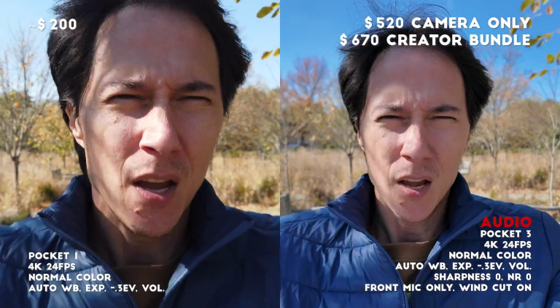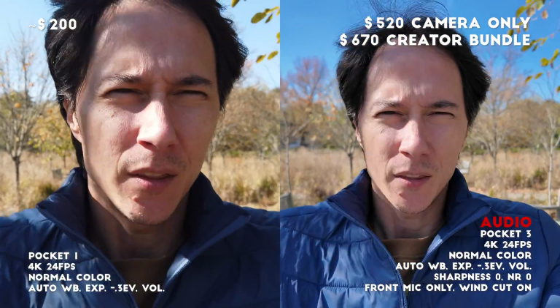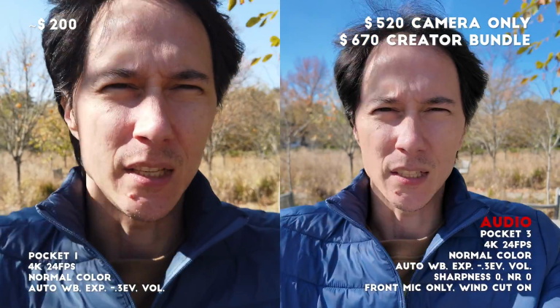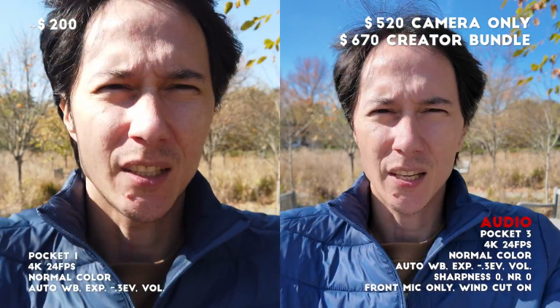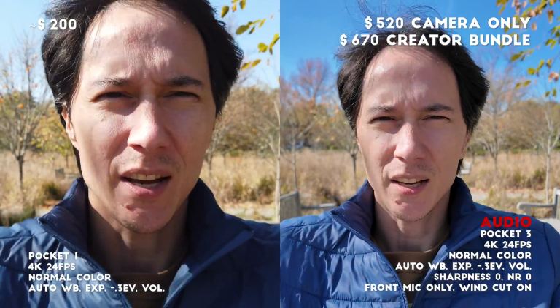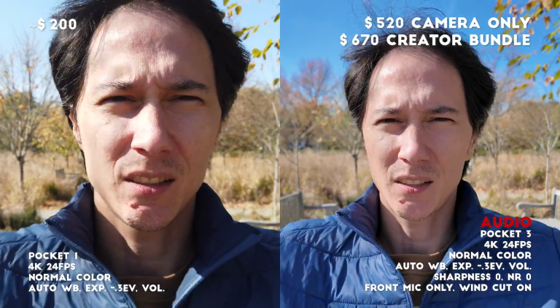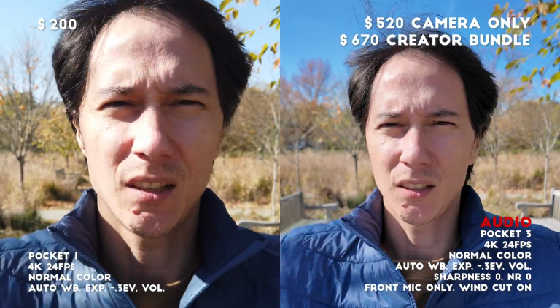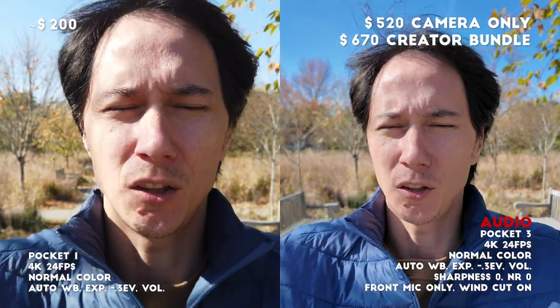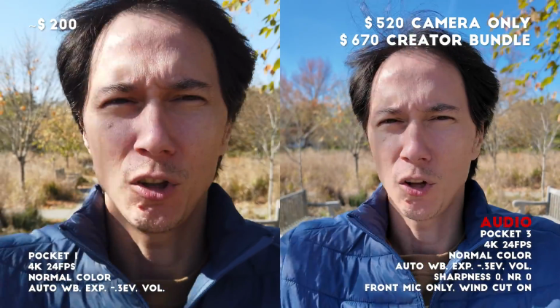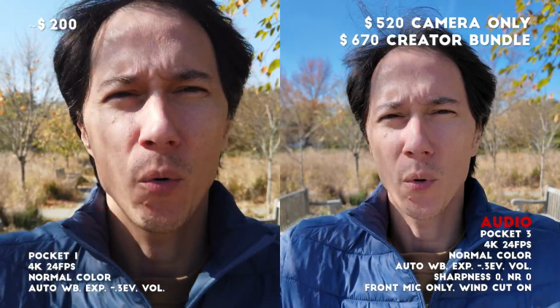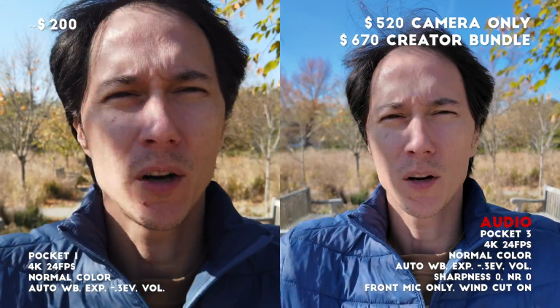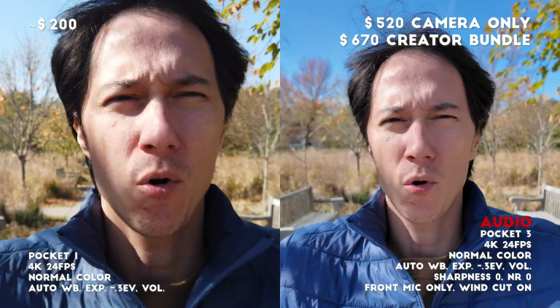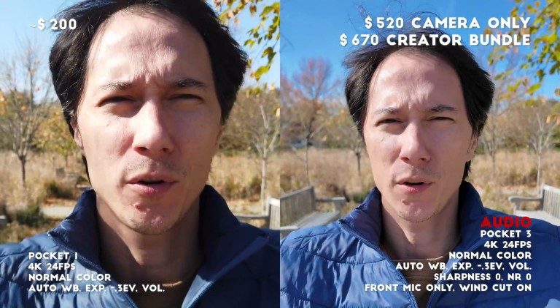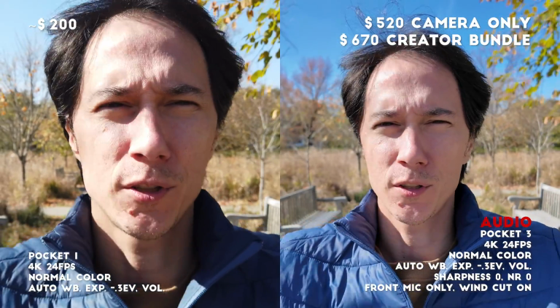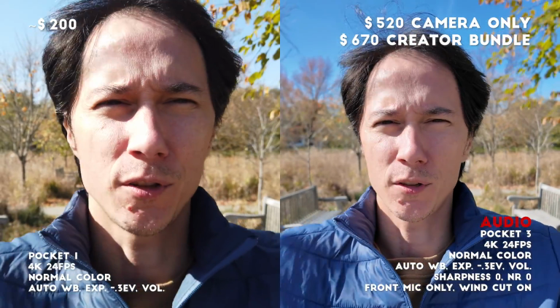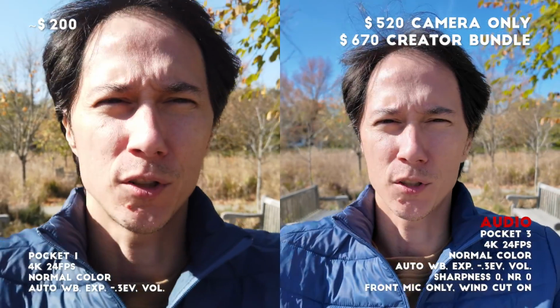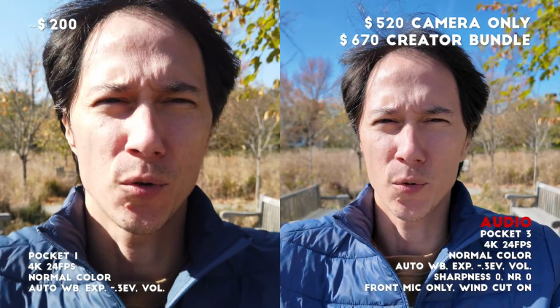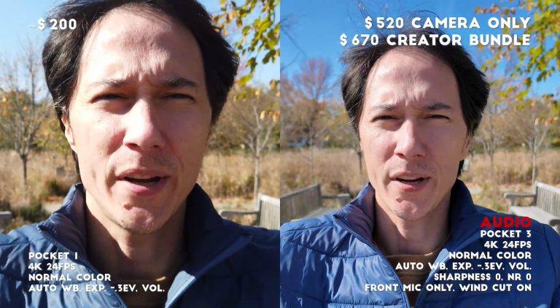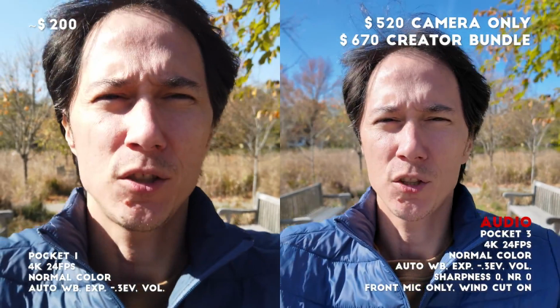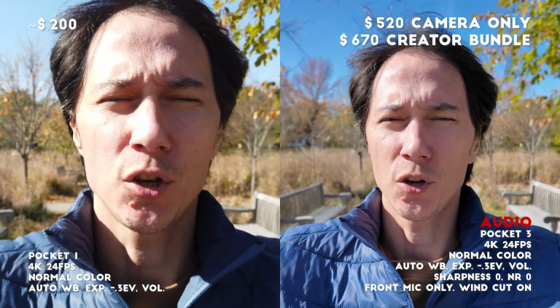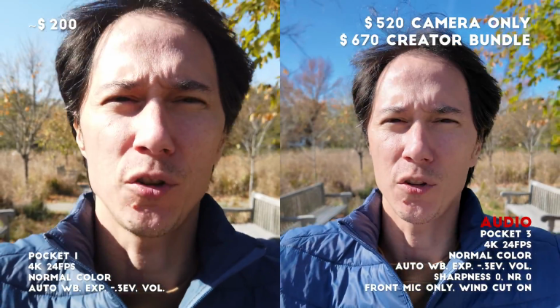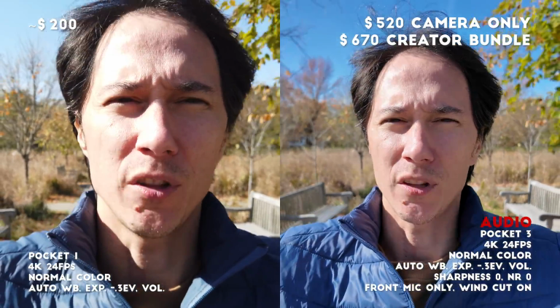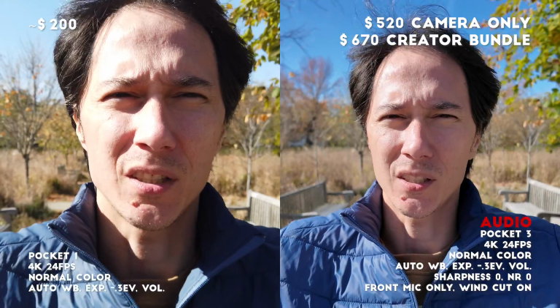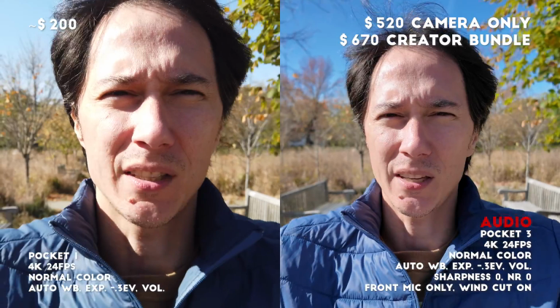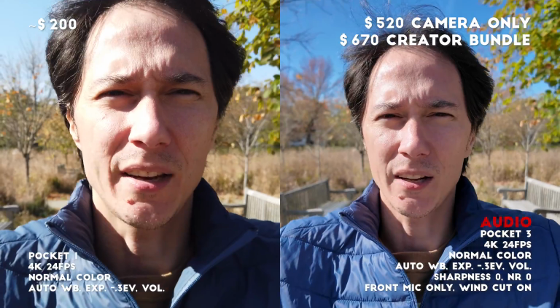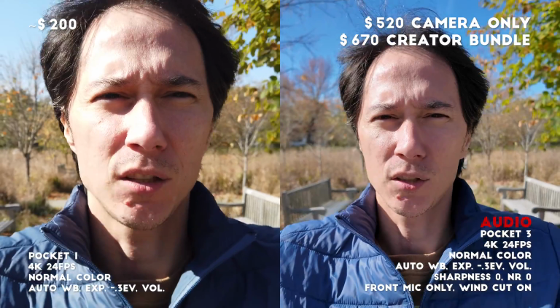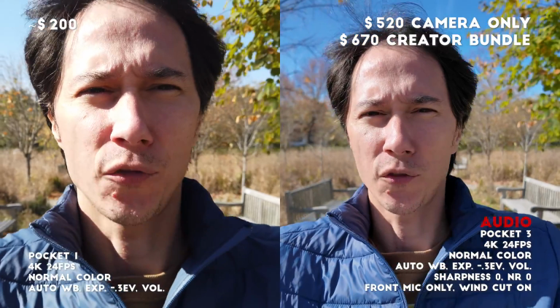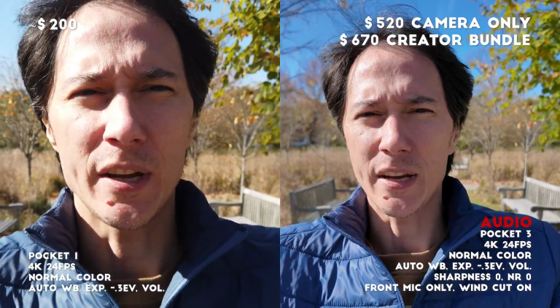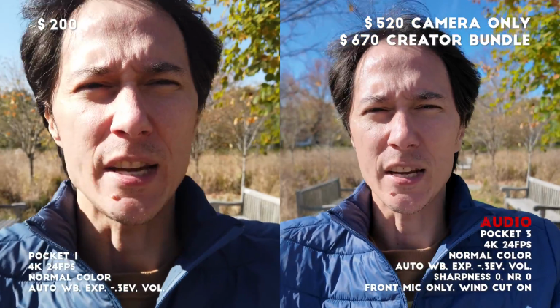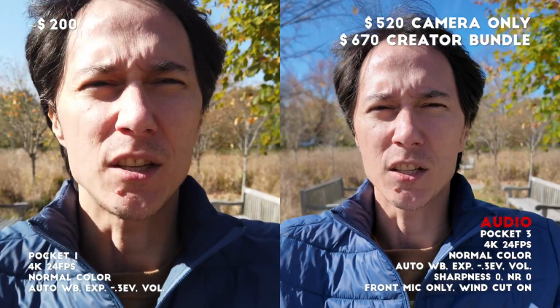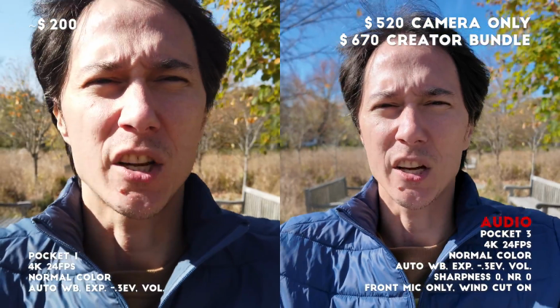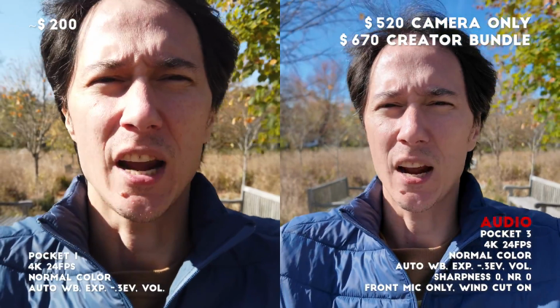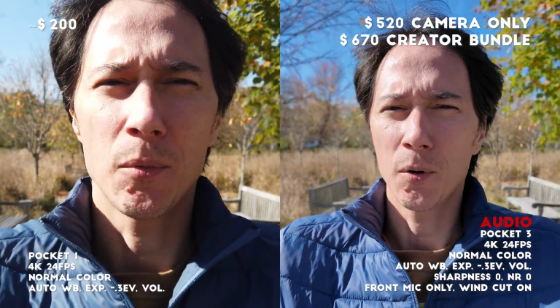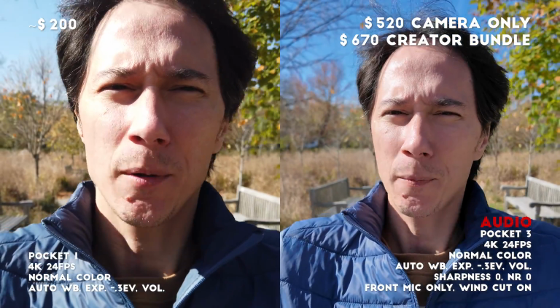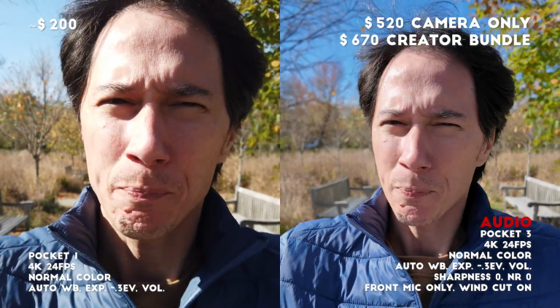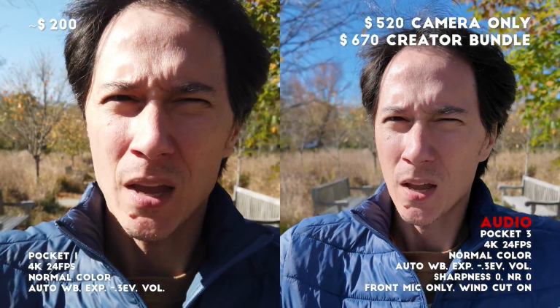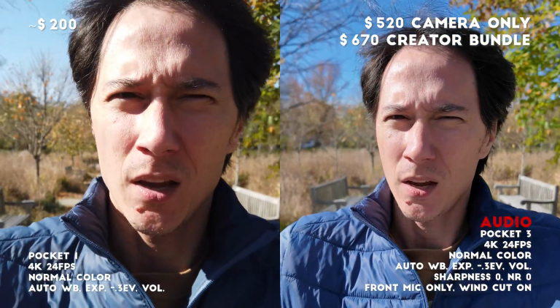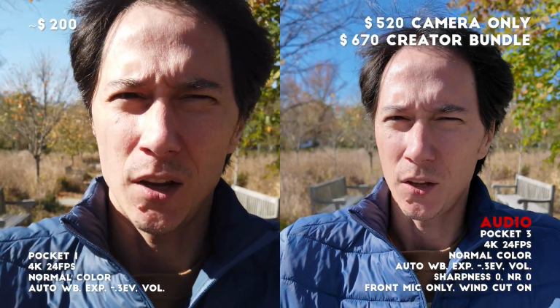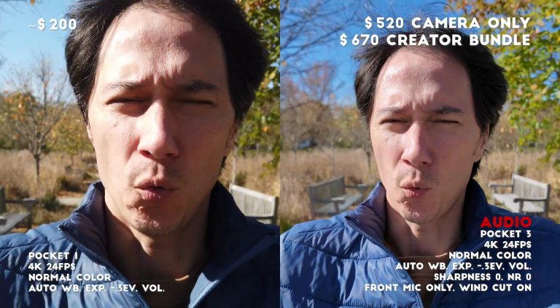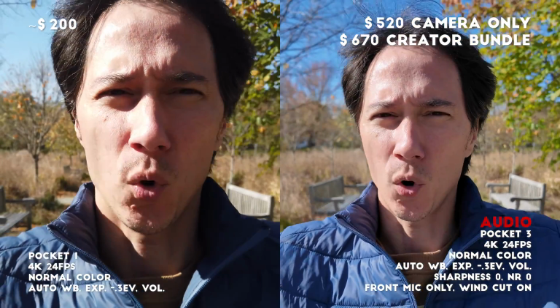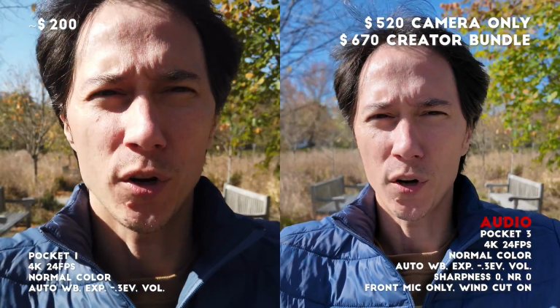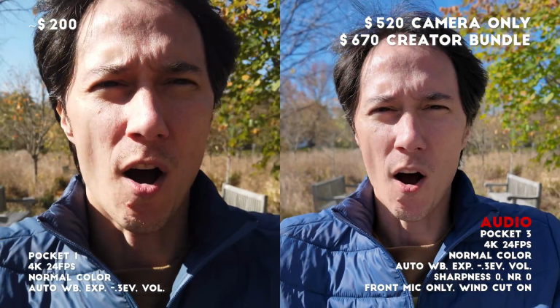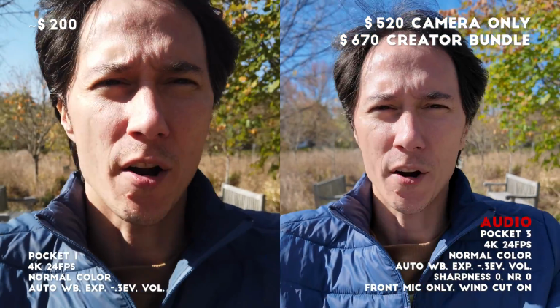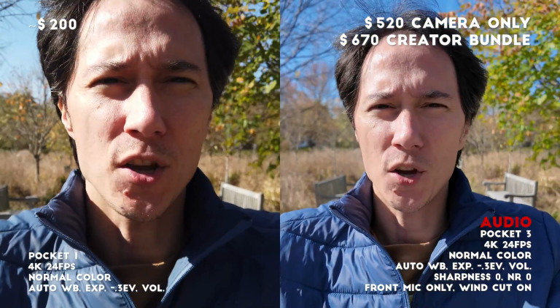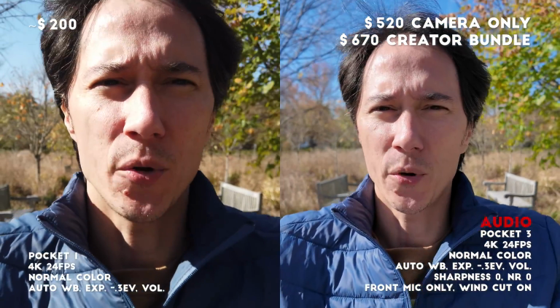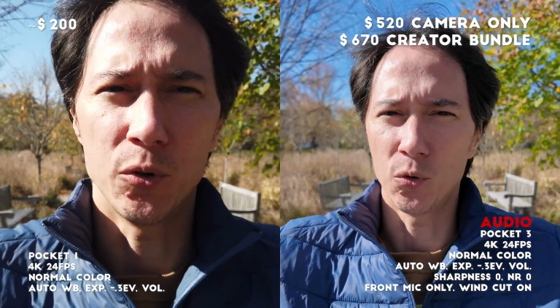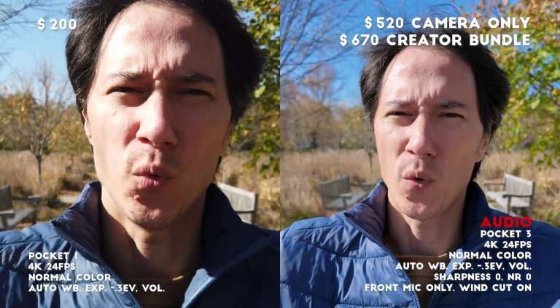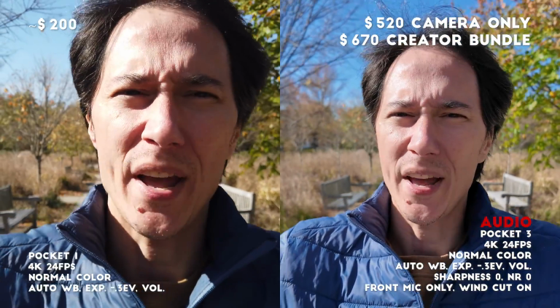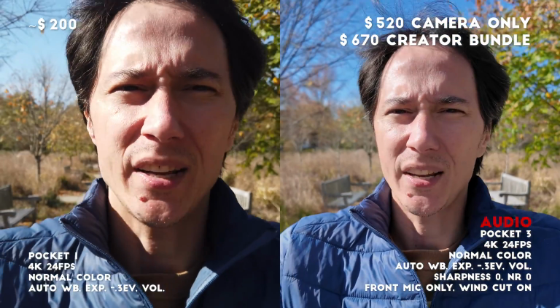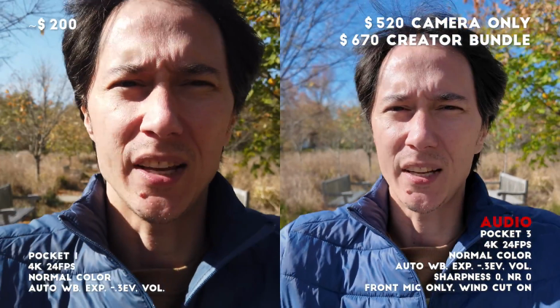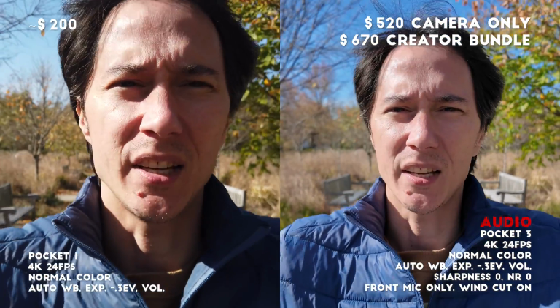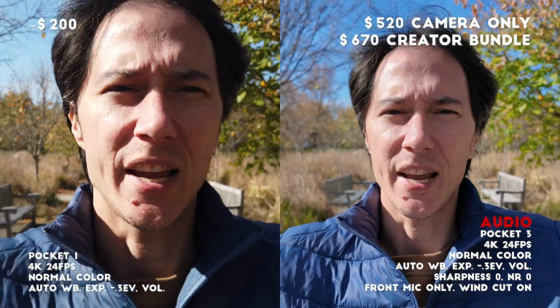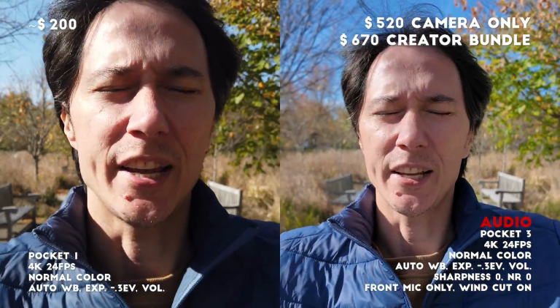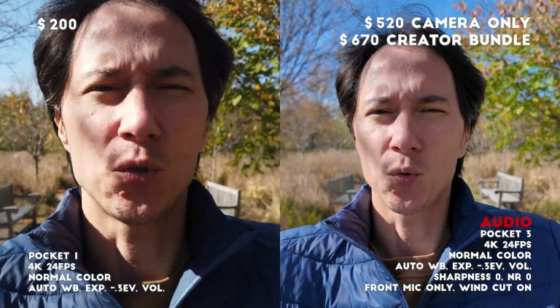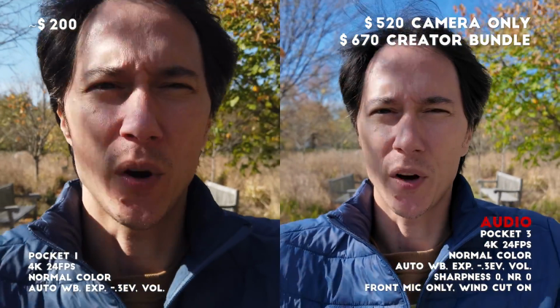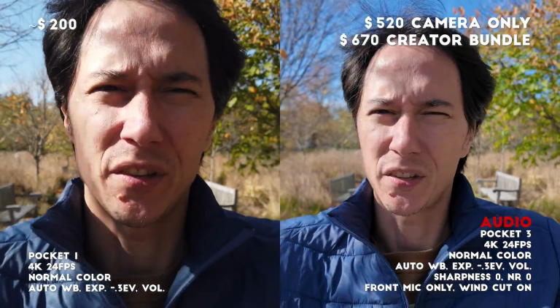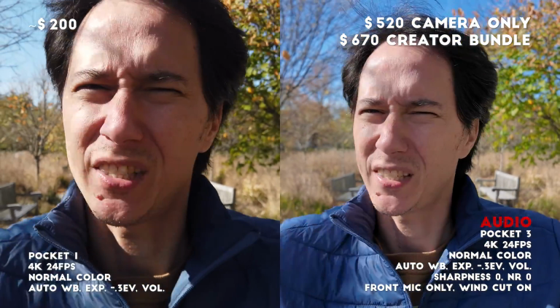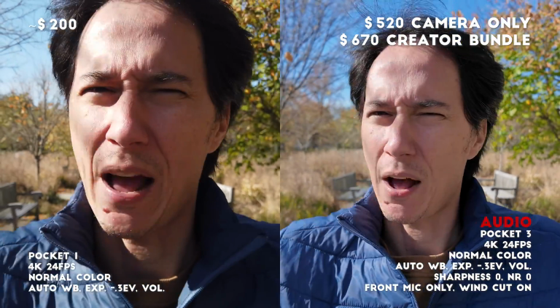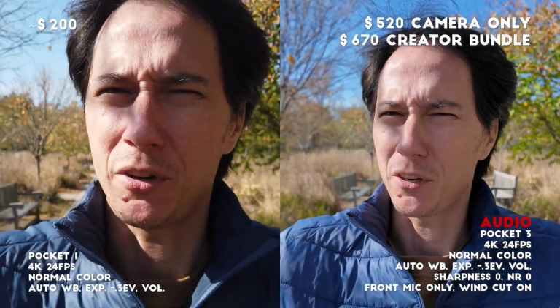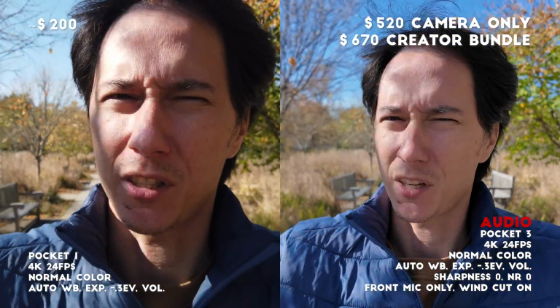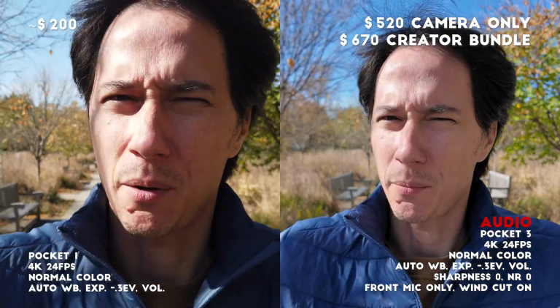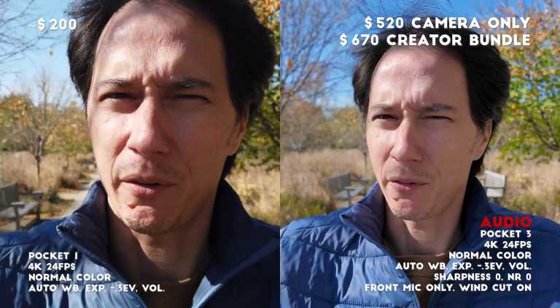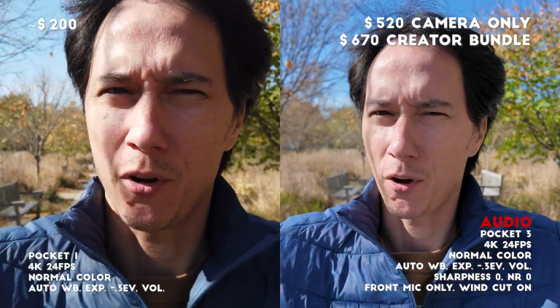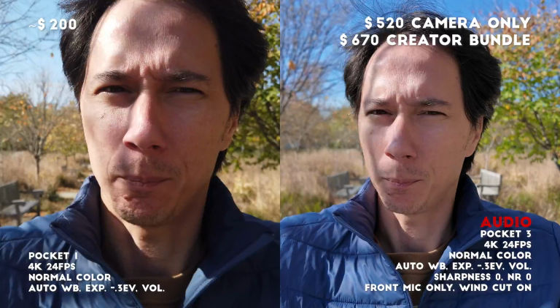The text in the lower corners of the screen show you the settings for each camera, and the word 'audio' in red indicates where the sound is coming from.